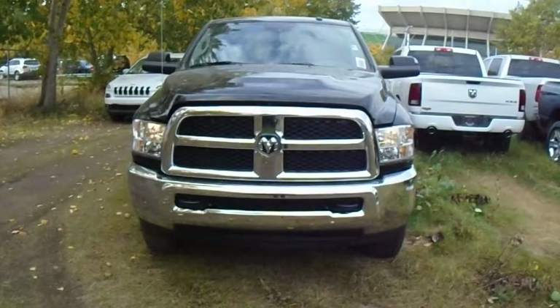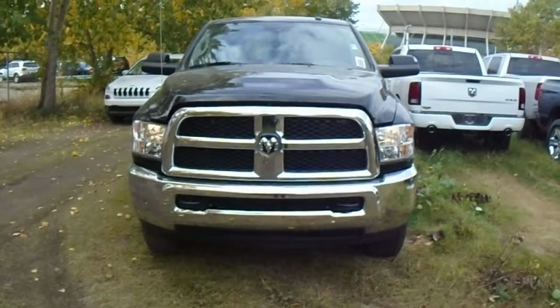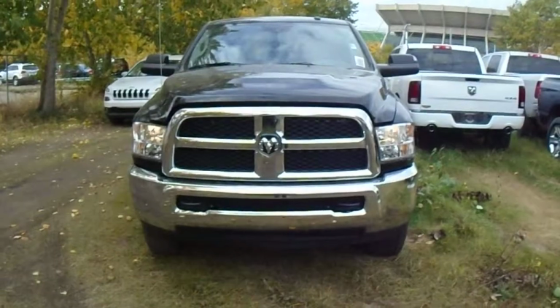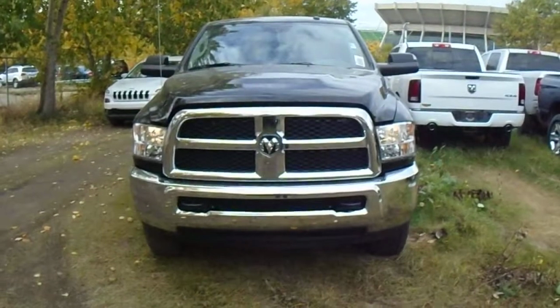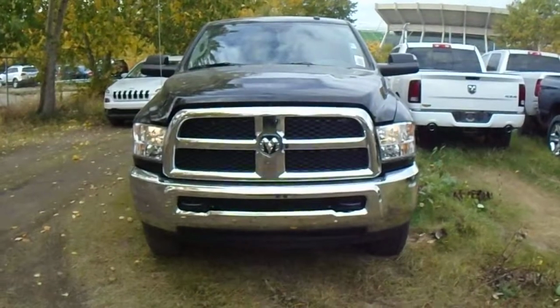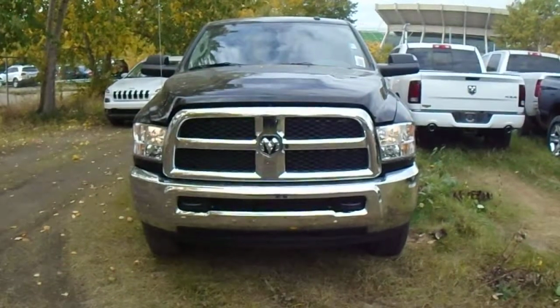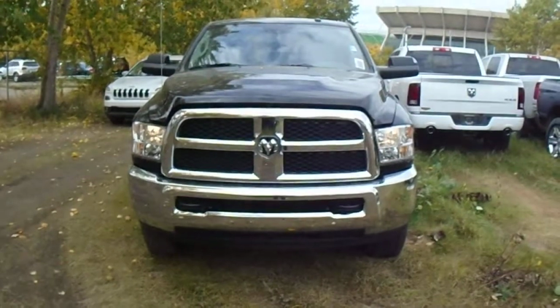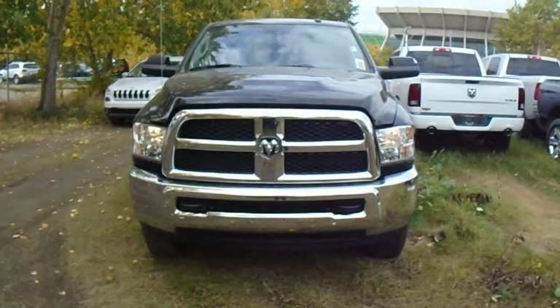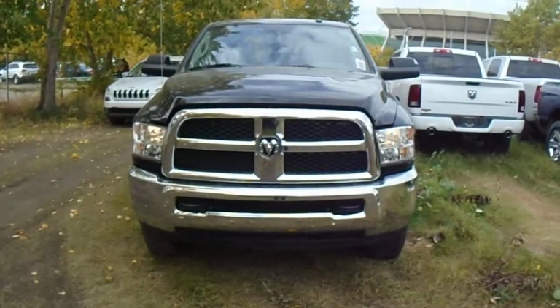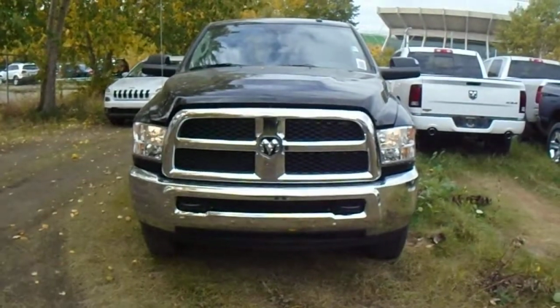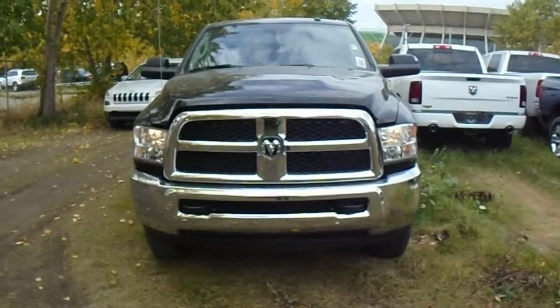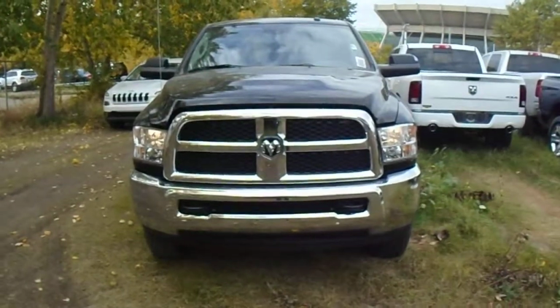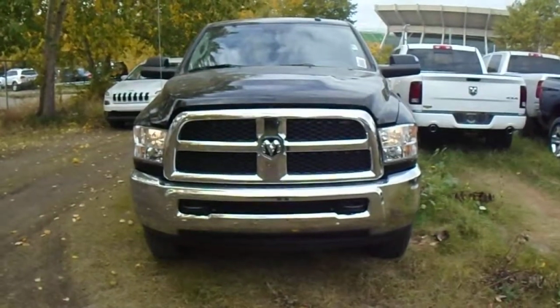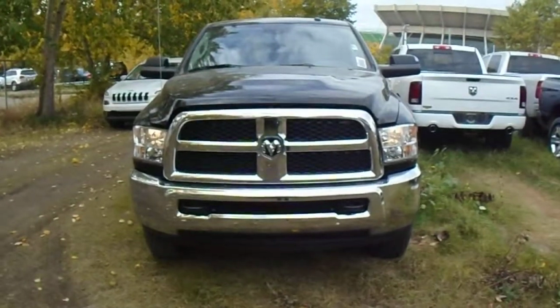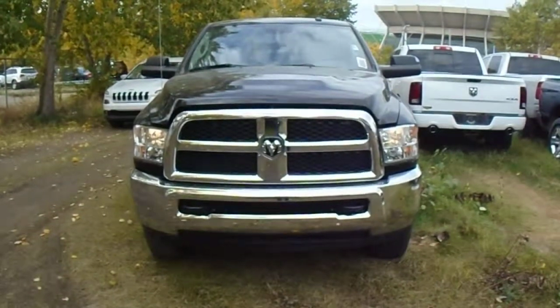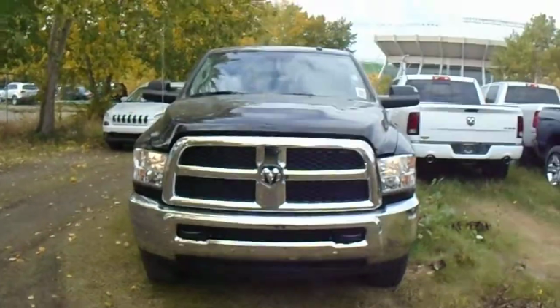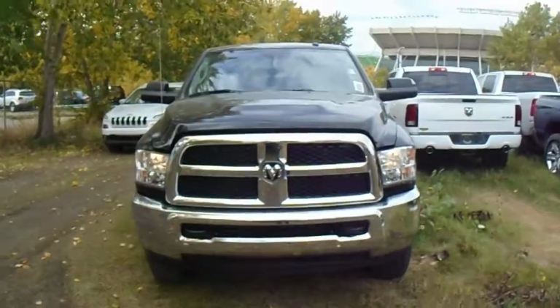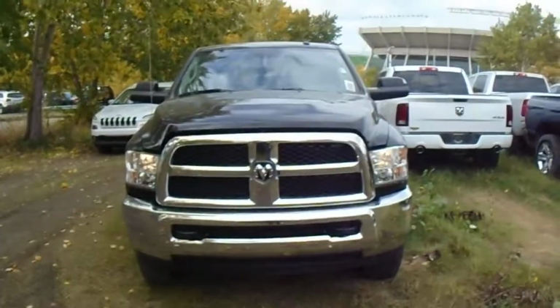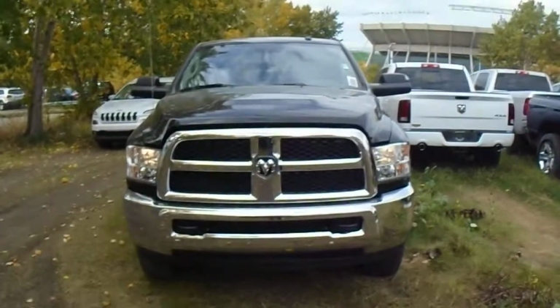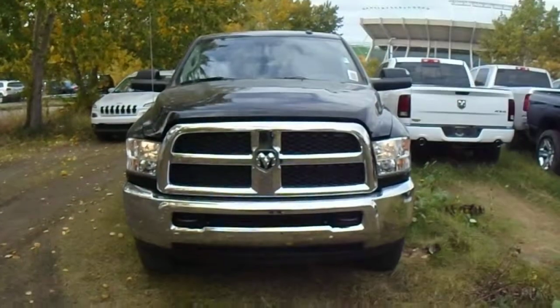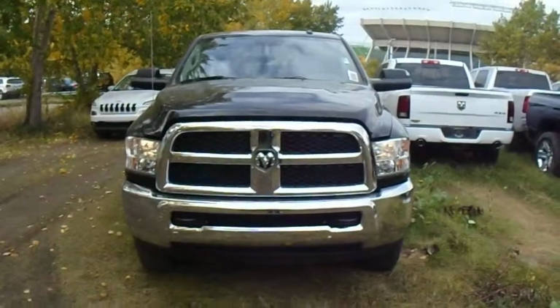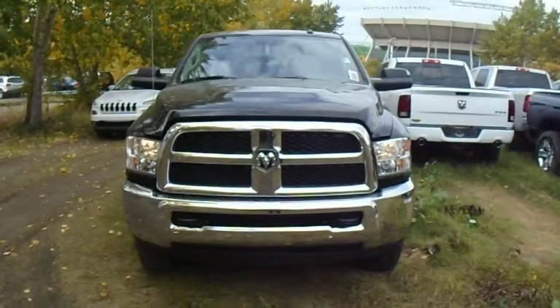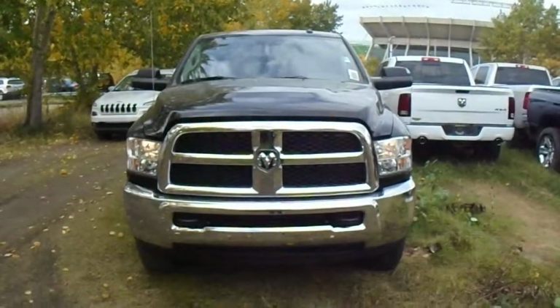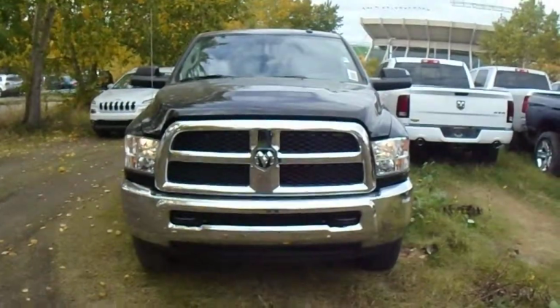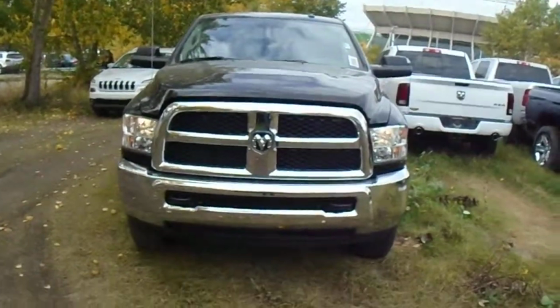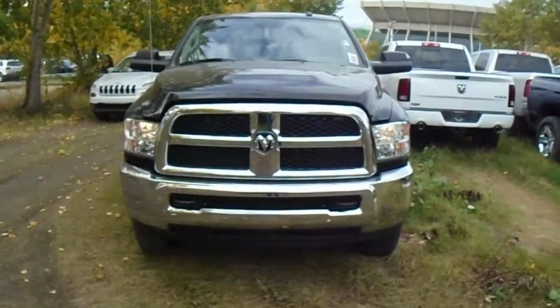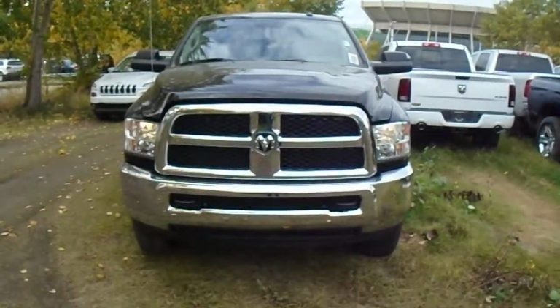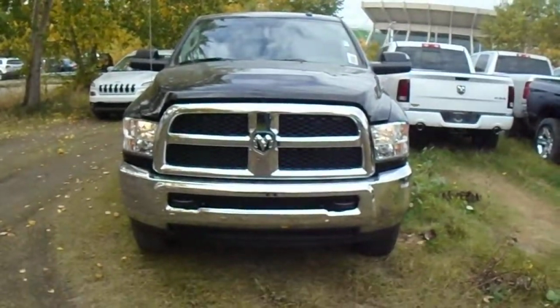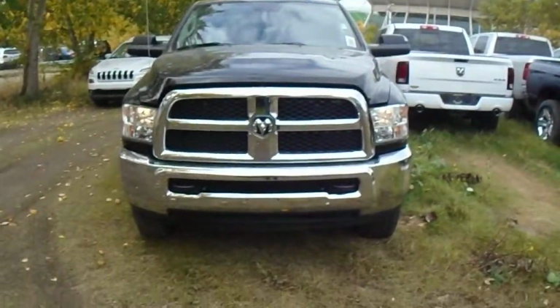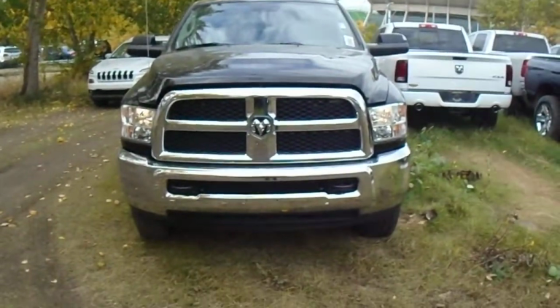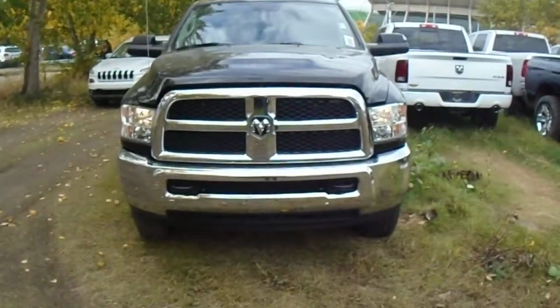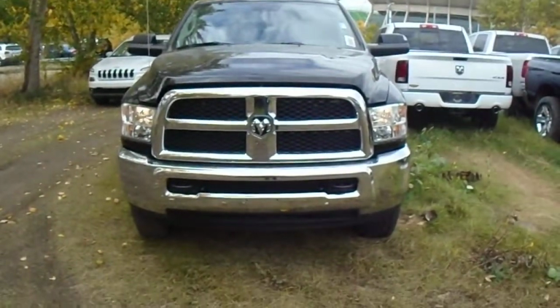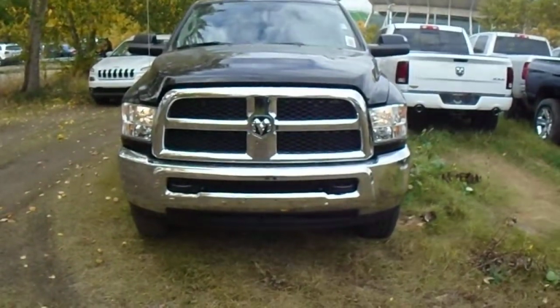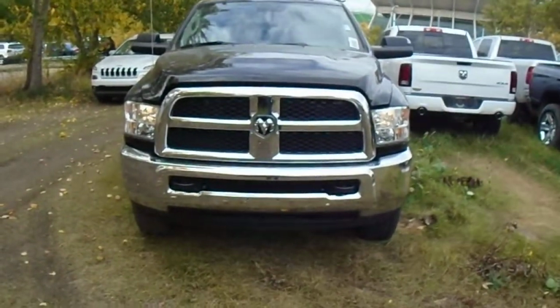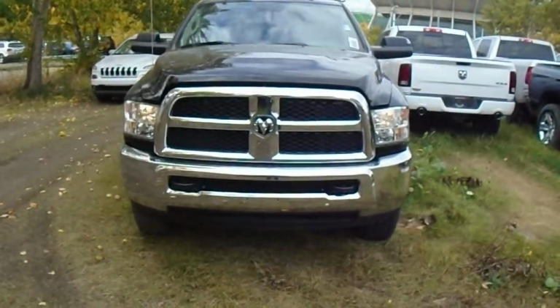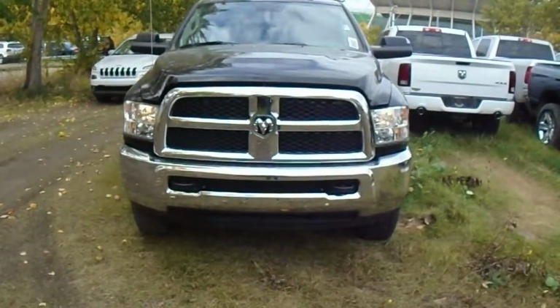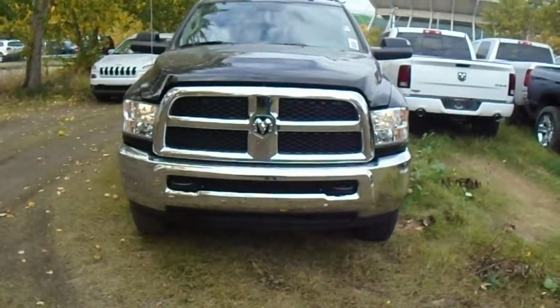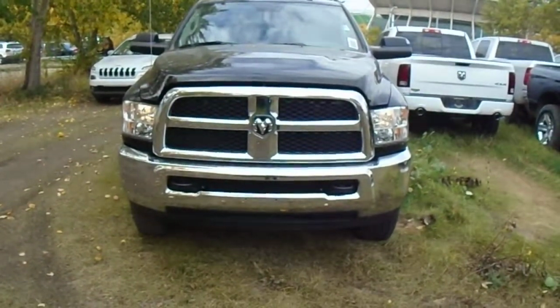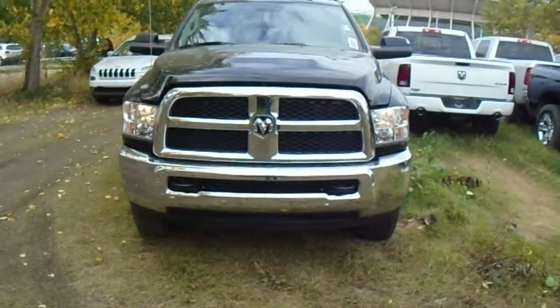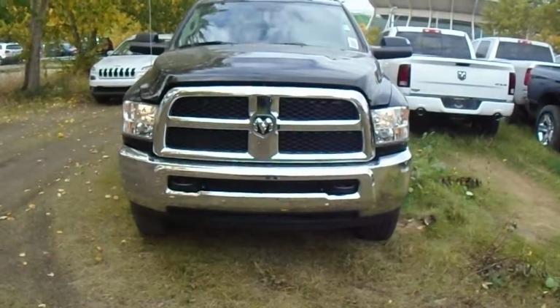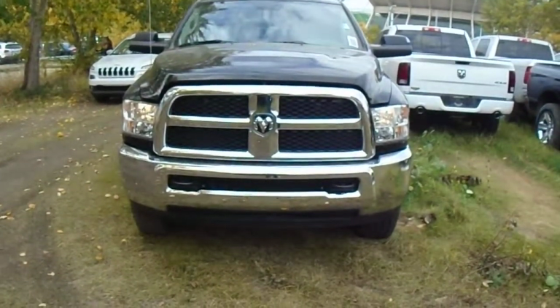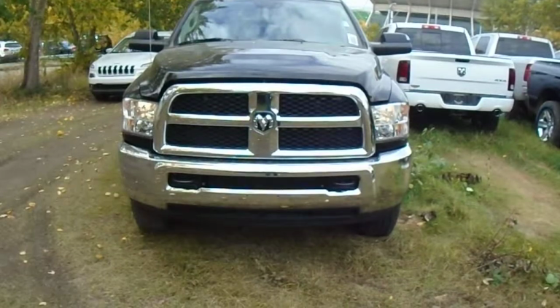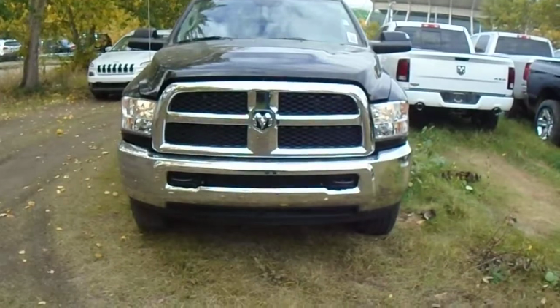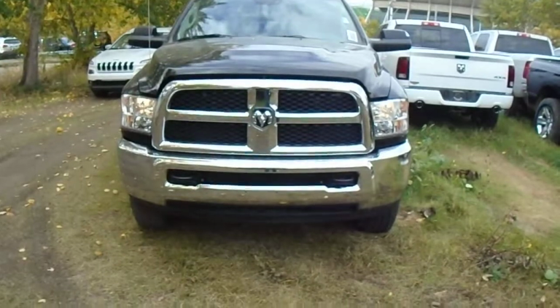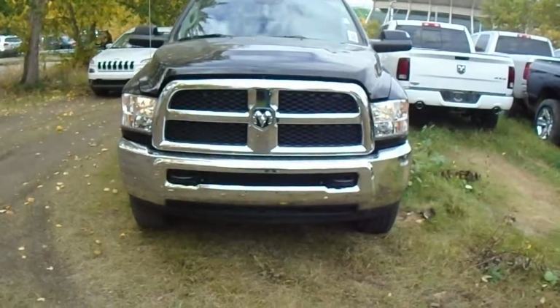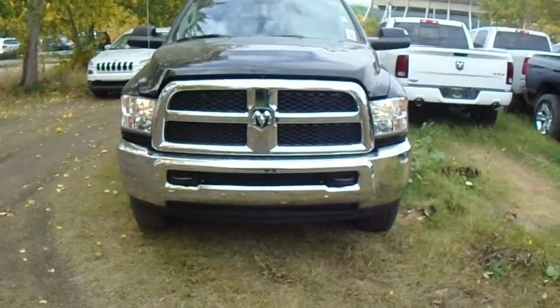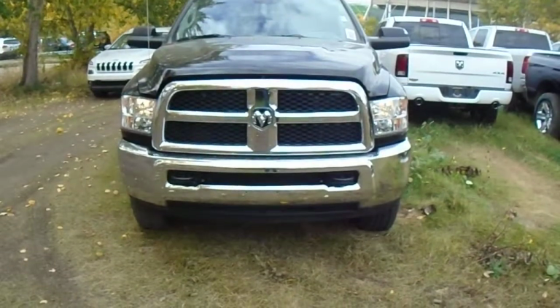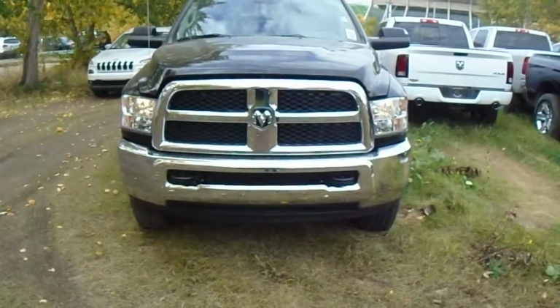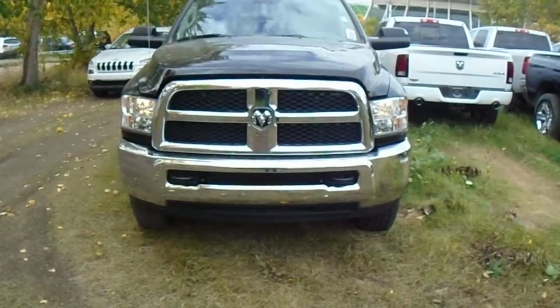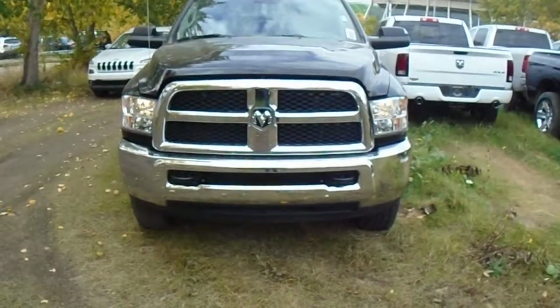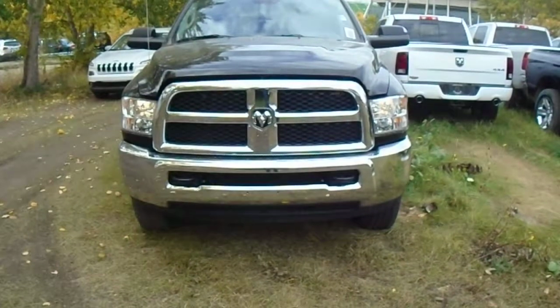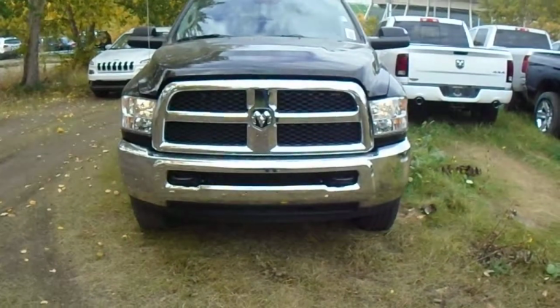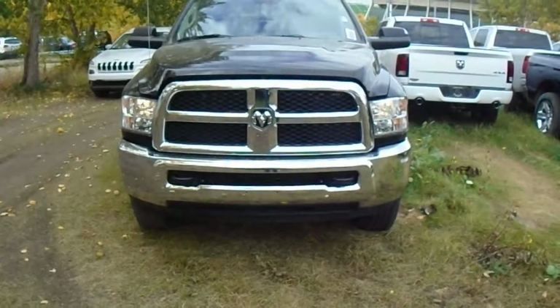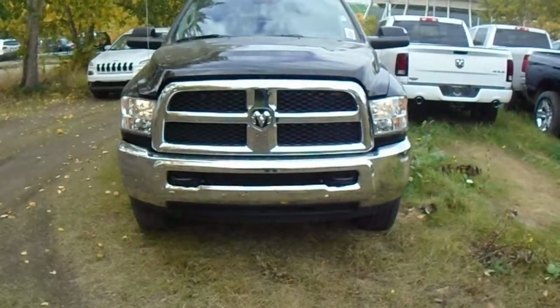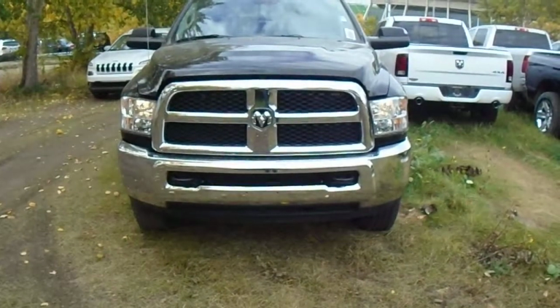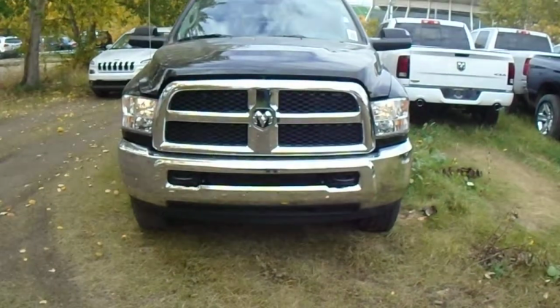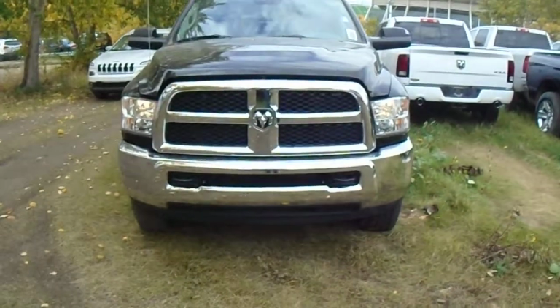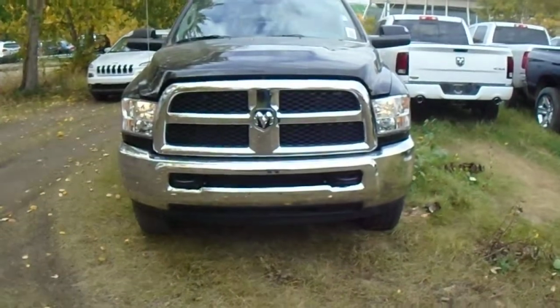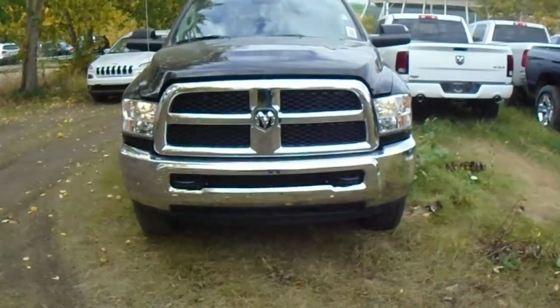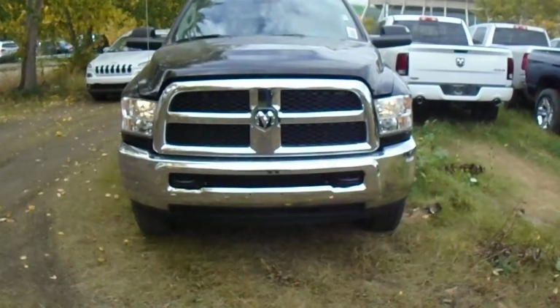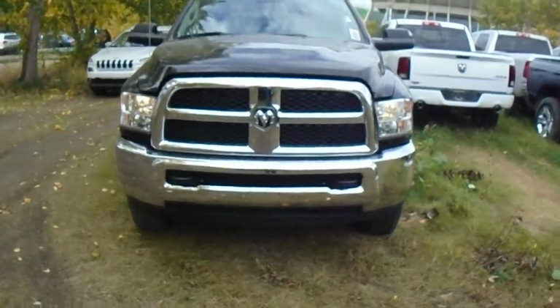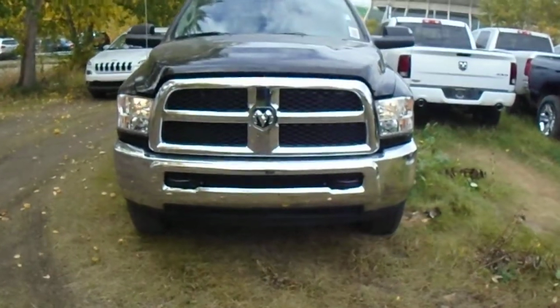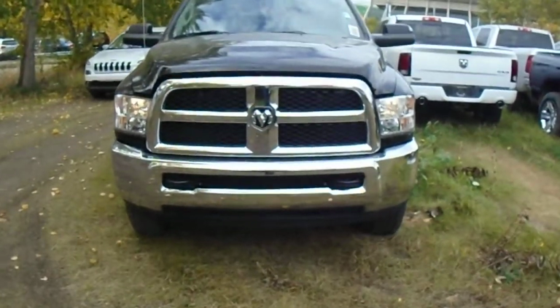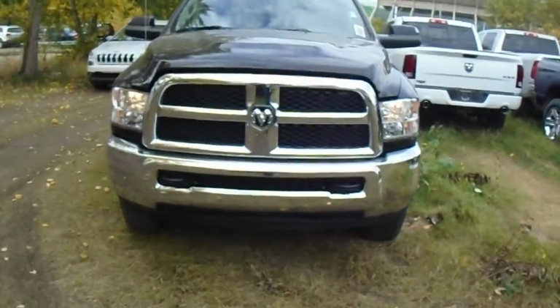Hi there, John and Ray. Chris Marshall here from Londonderry Dodge, here to show you the 2014 Ram 3500 SXT.